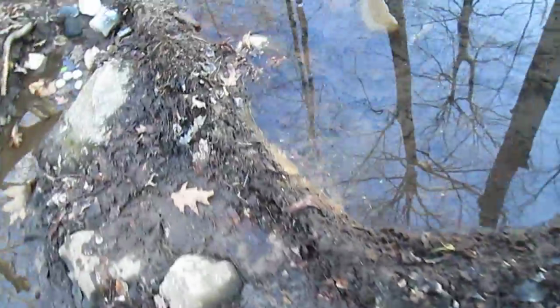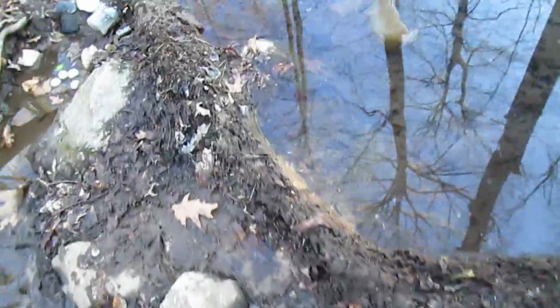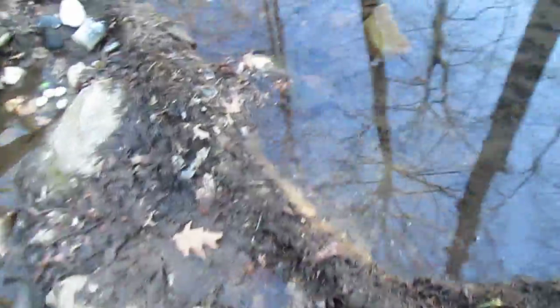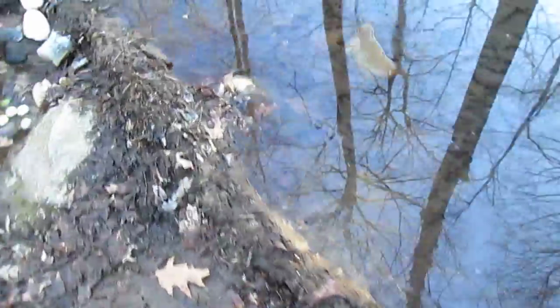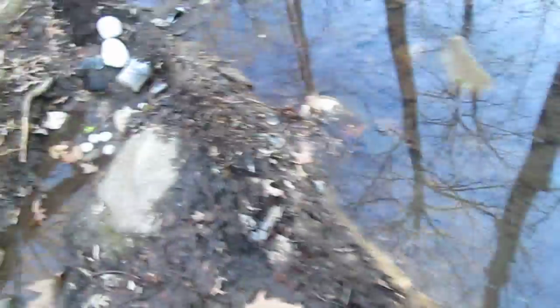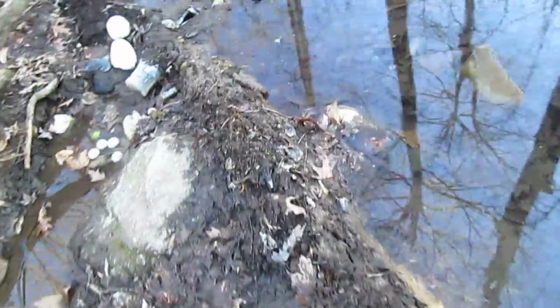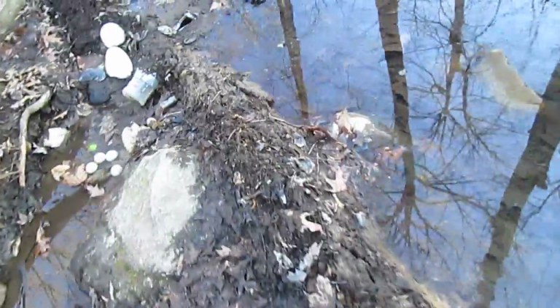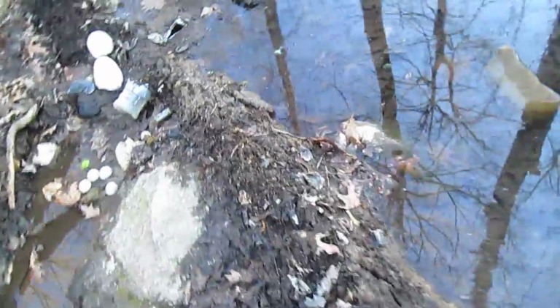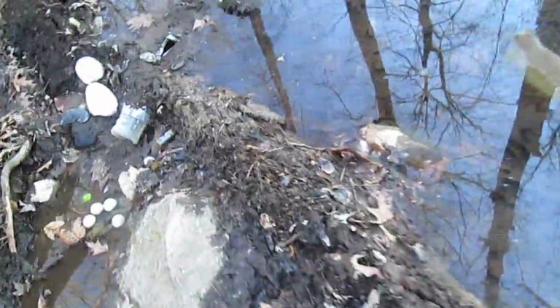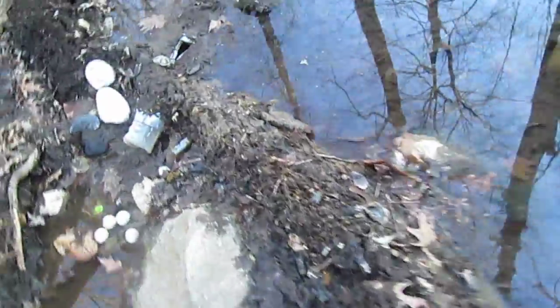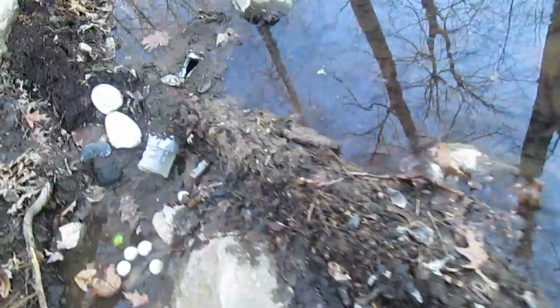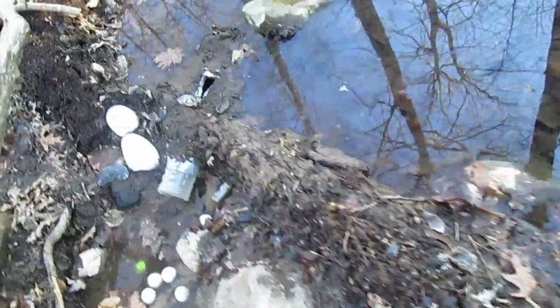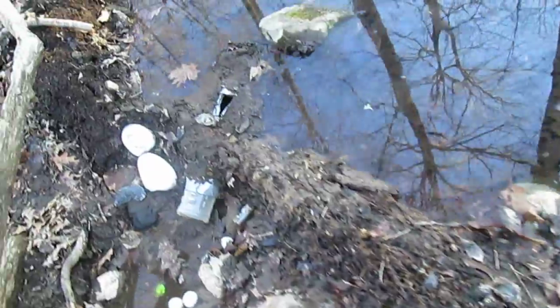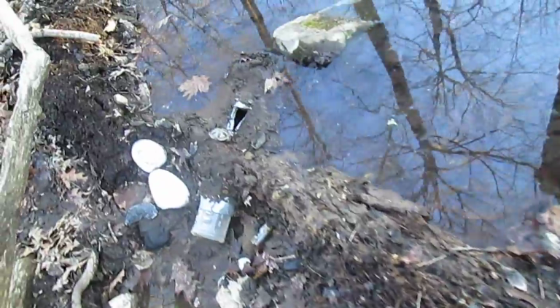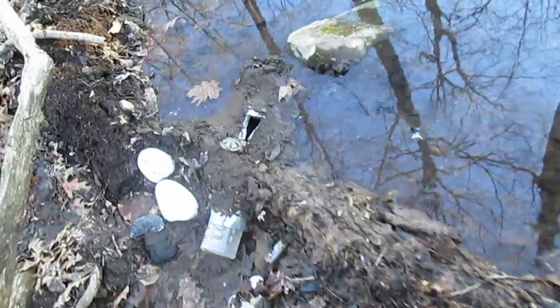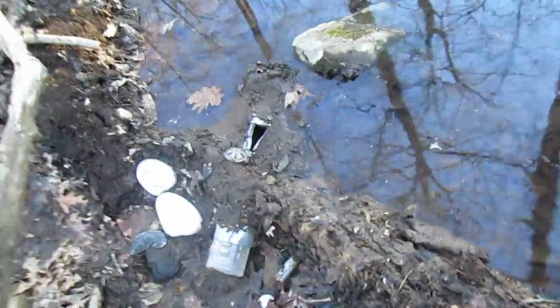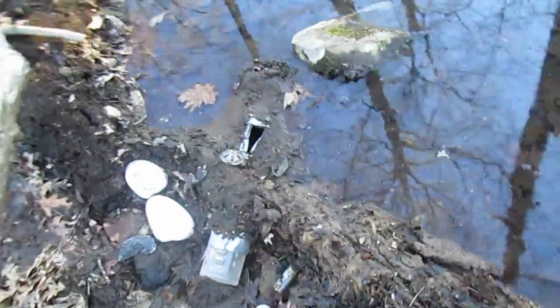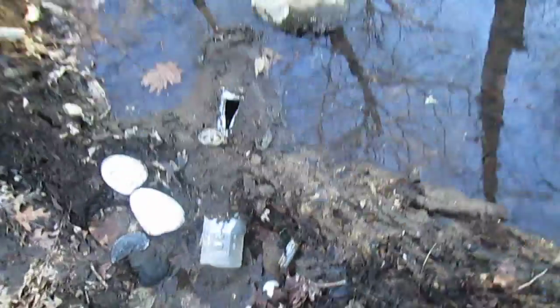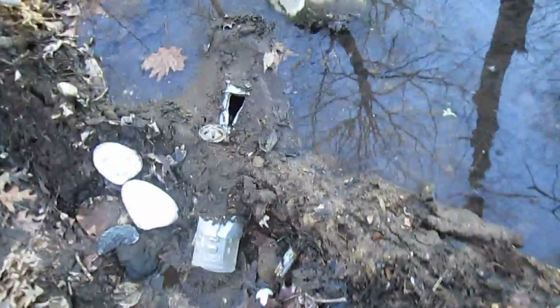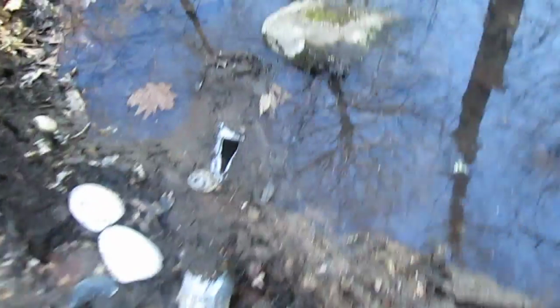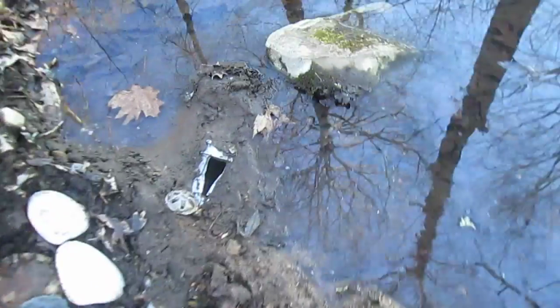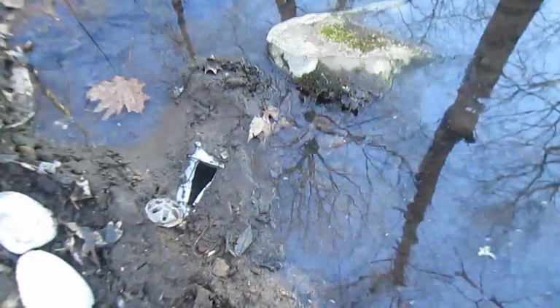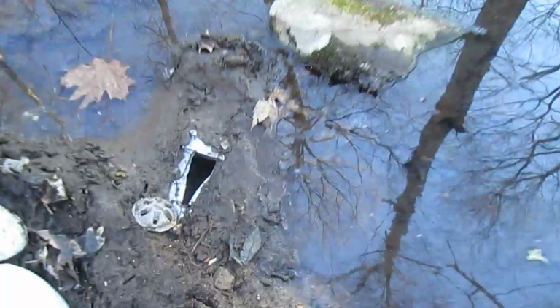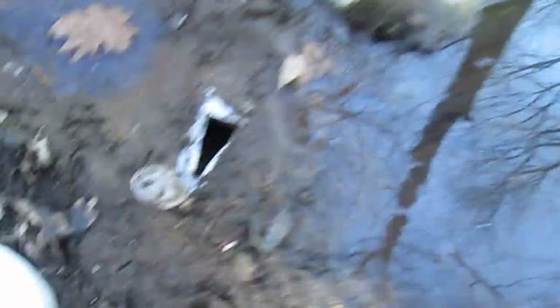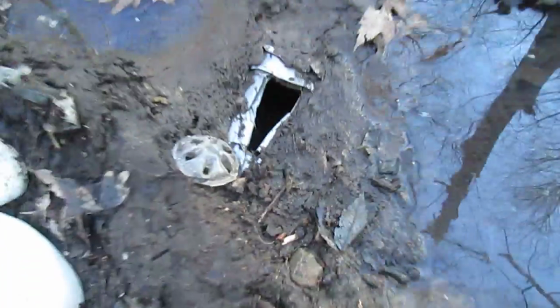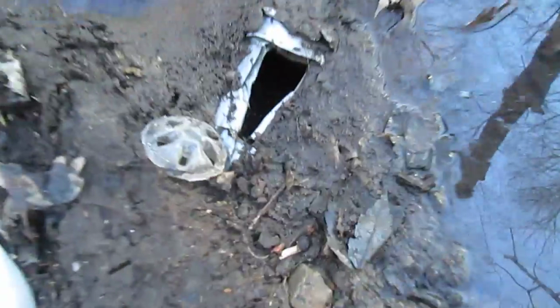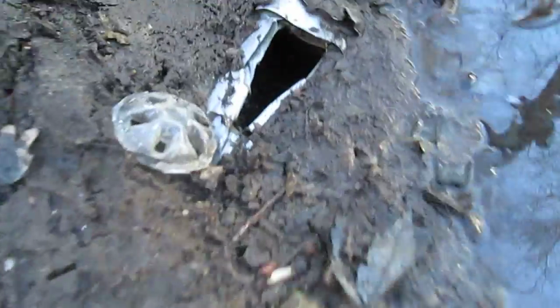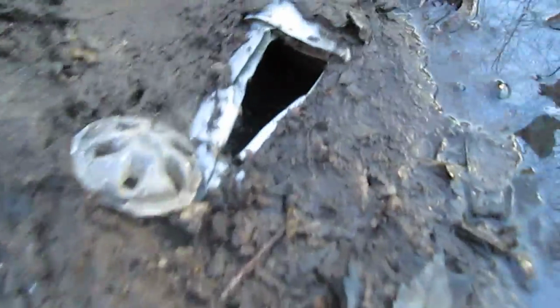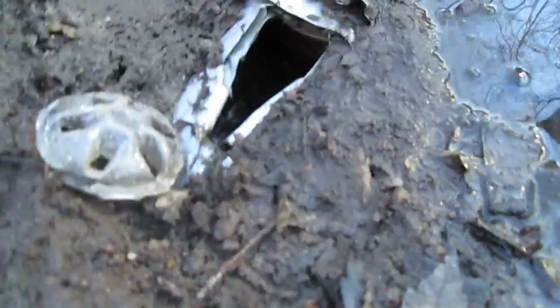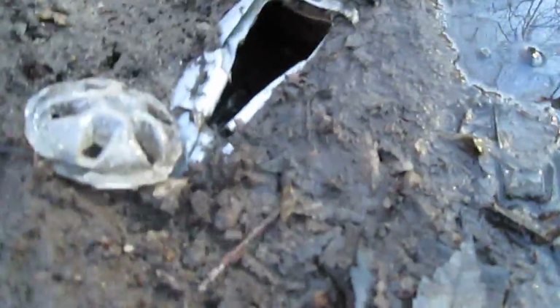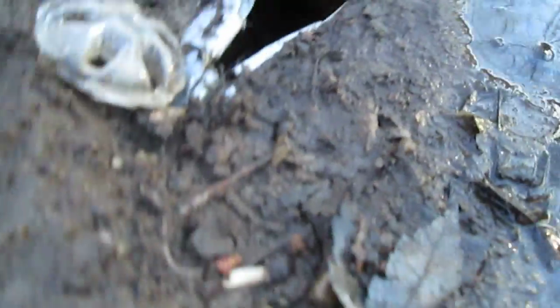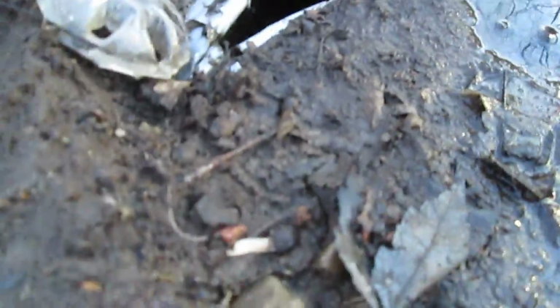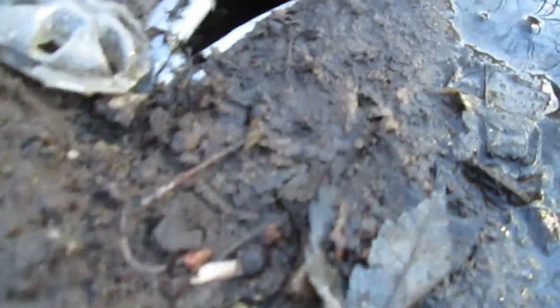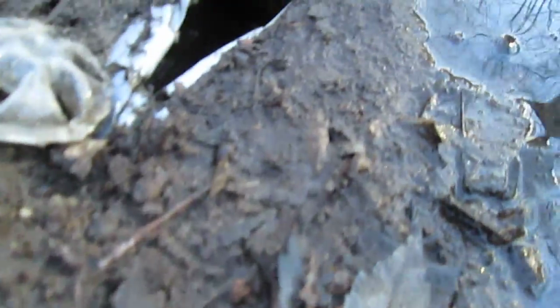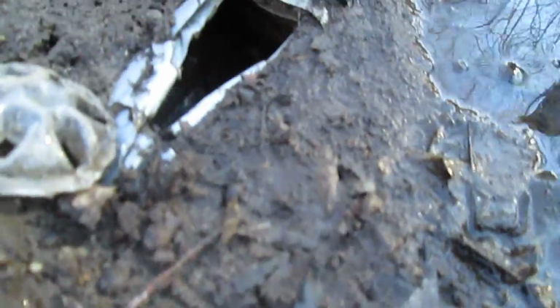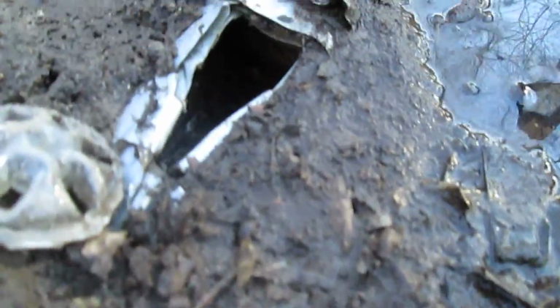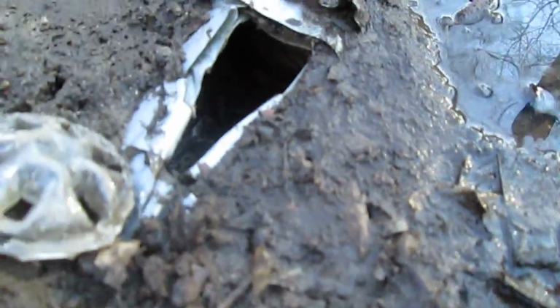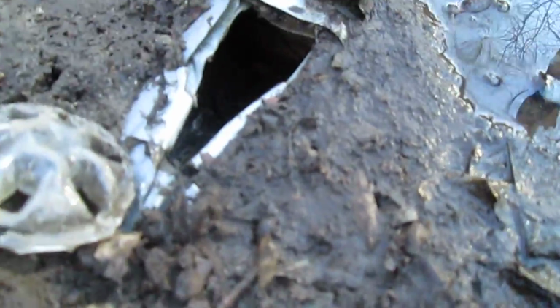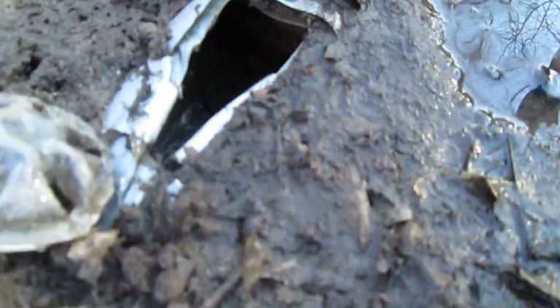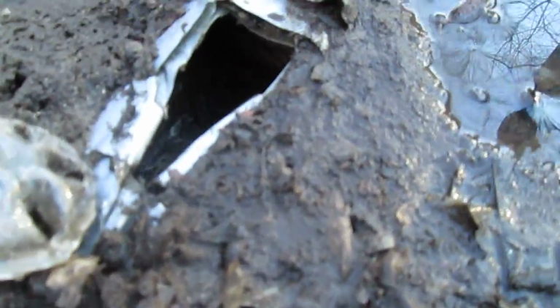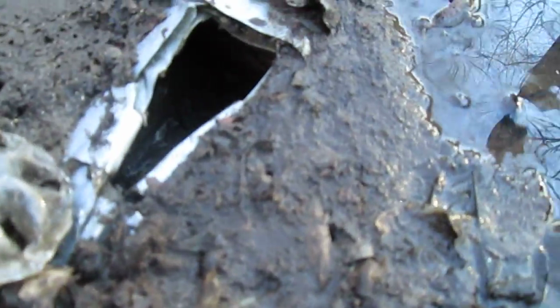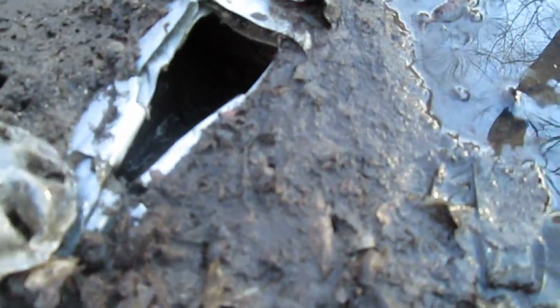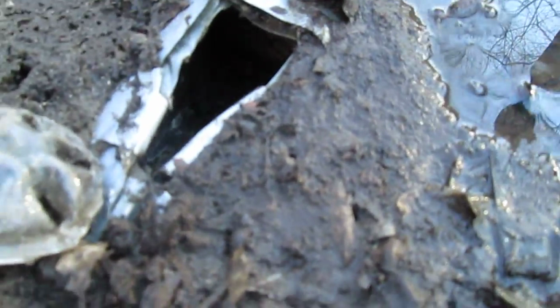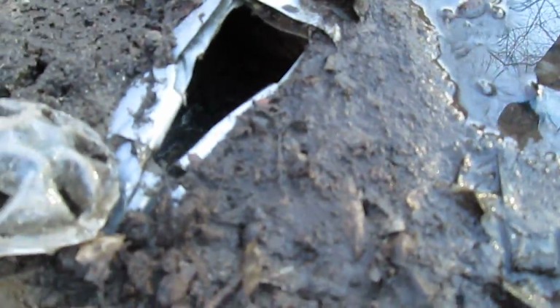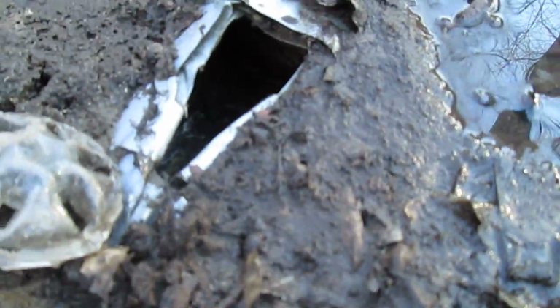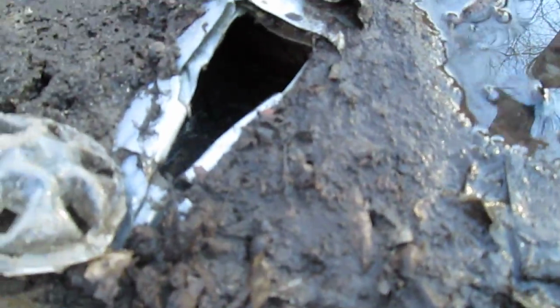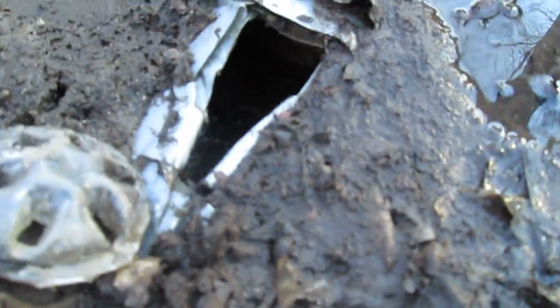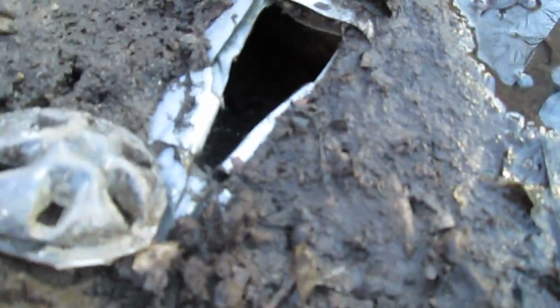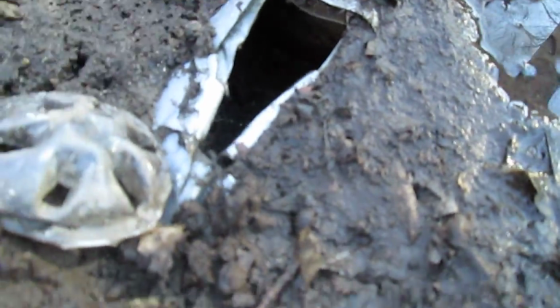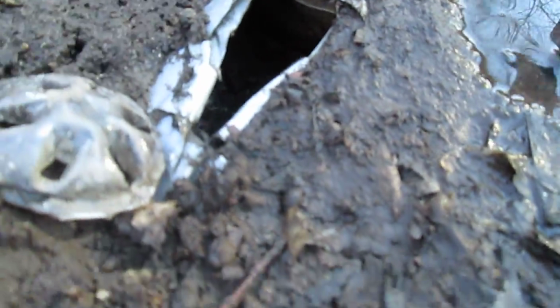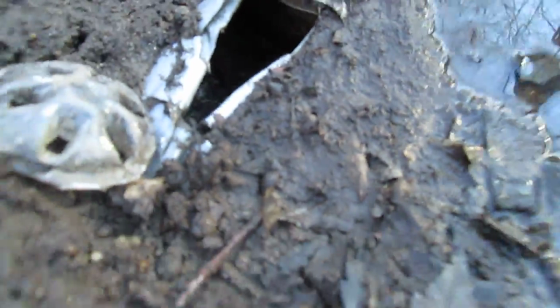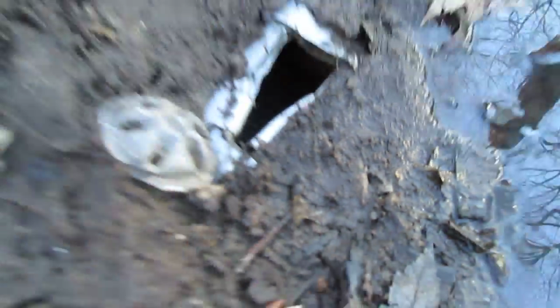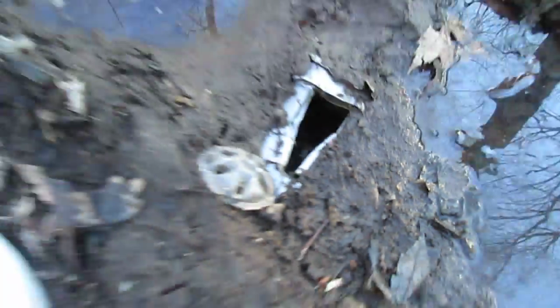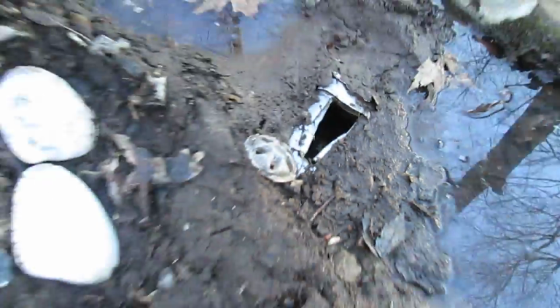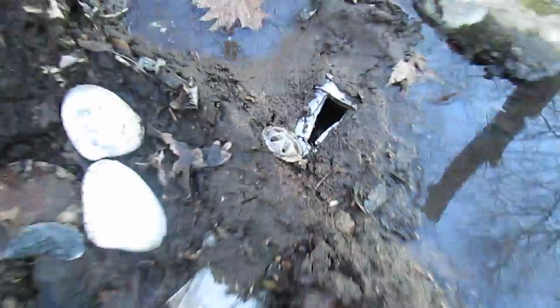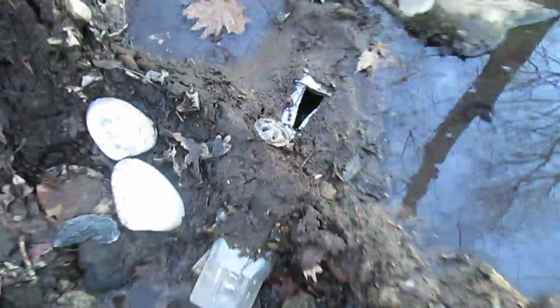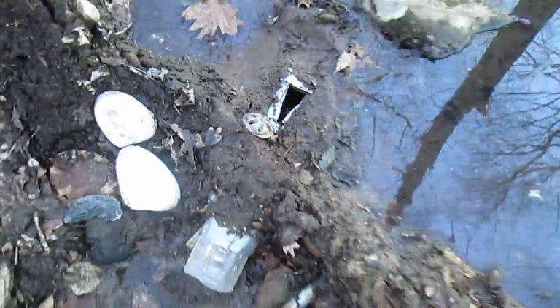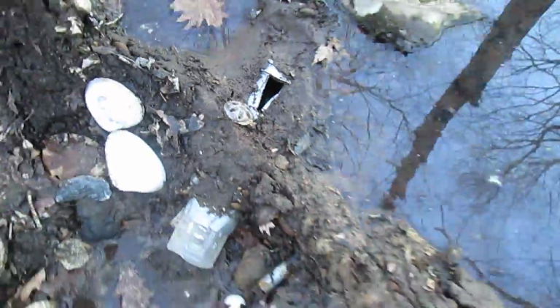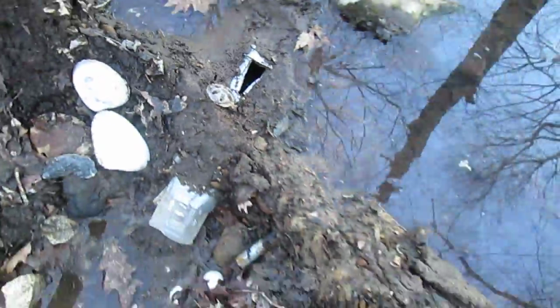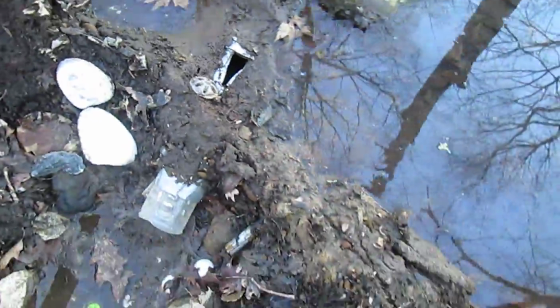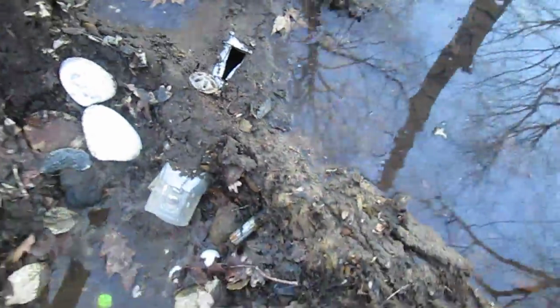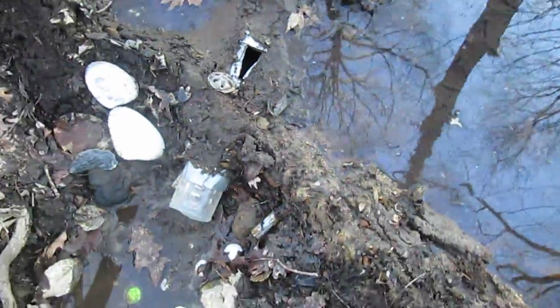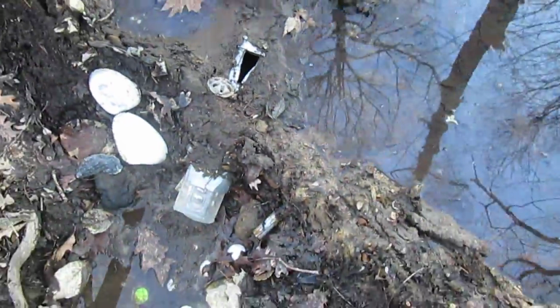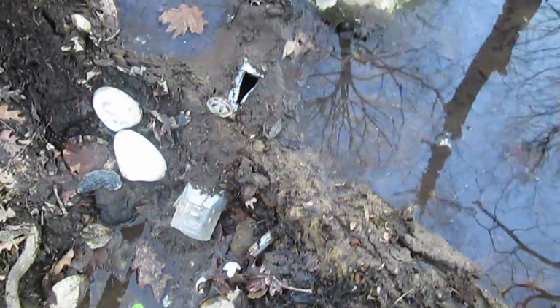So you can see that my dam is like sunken in a lot. Maybe it's not a dam.